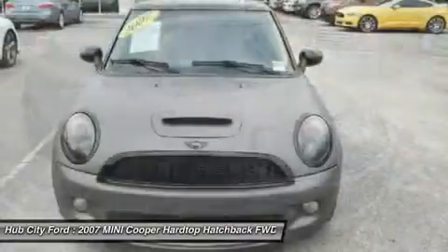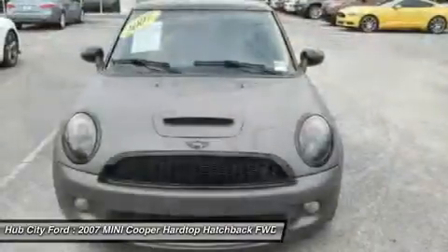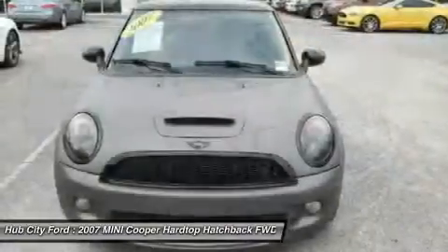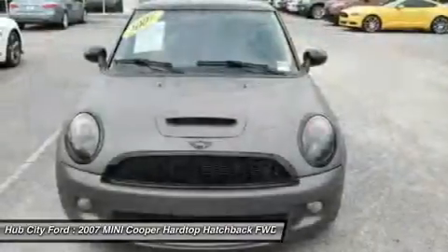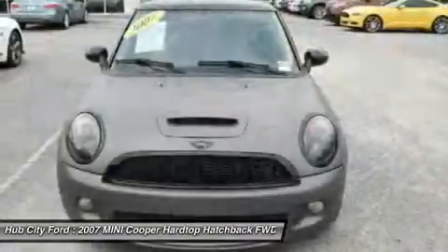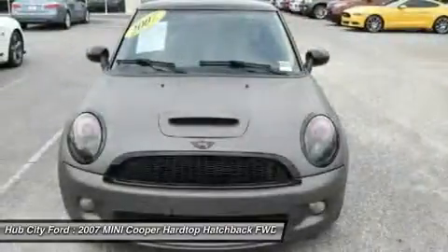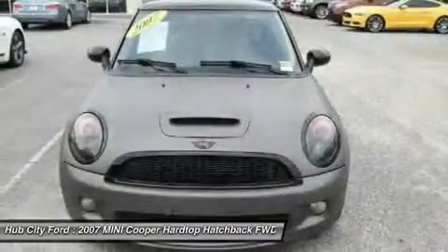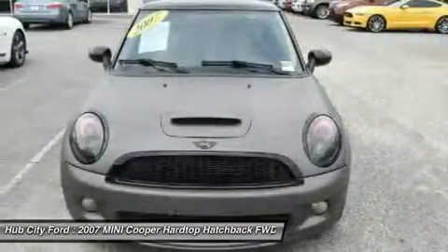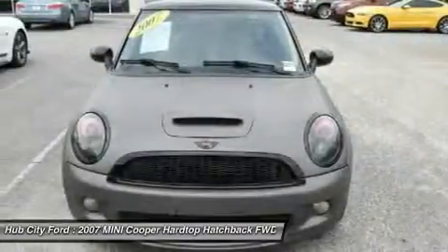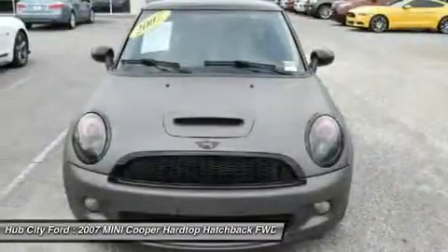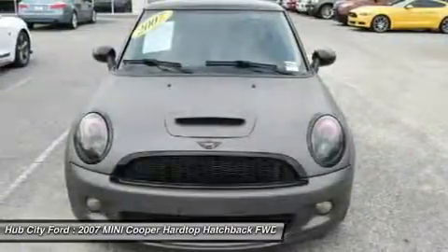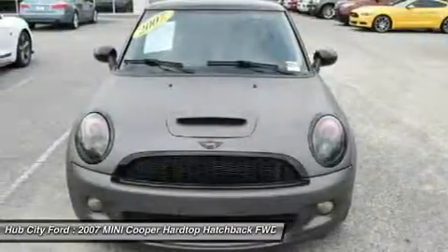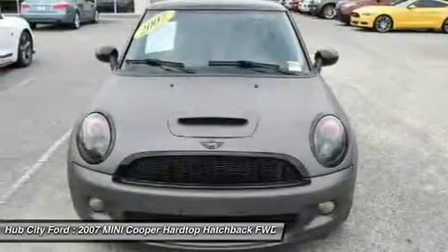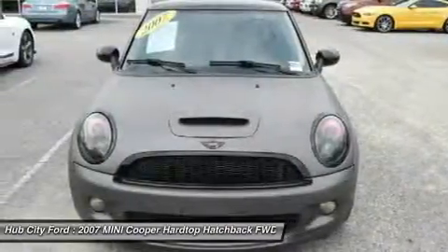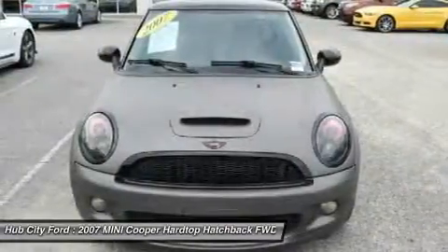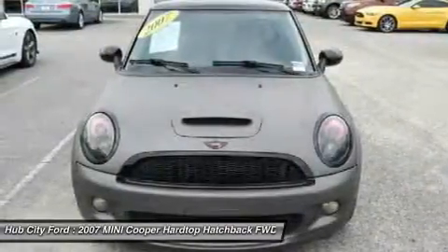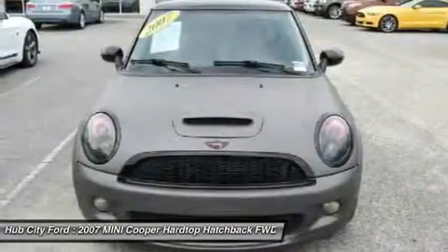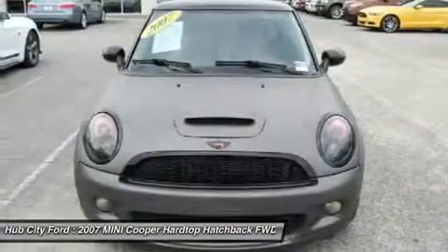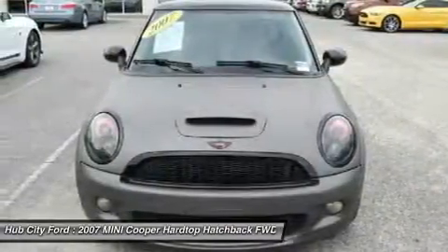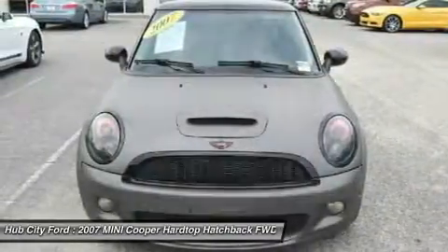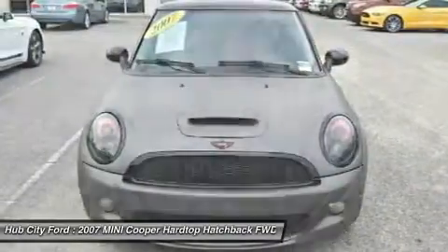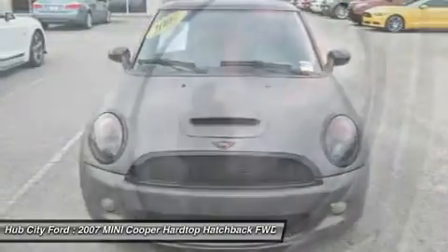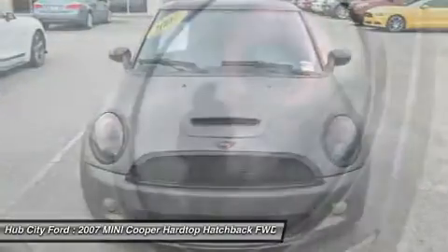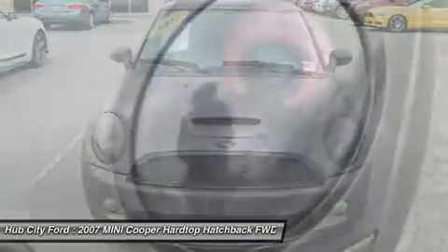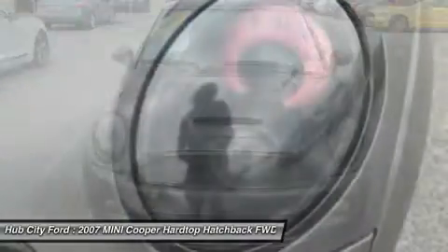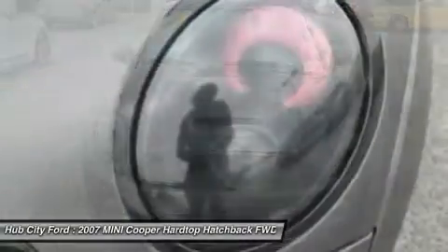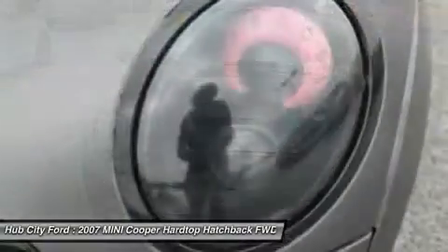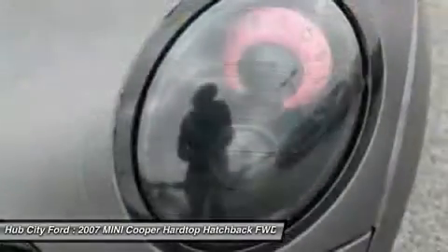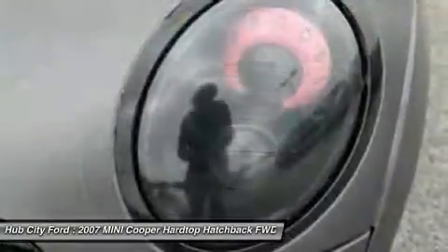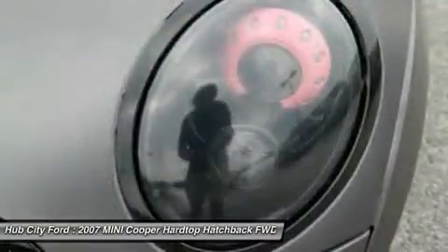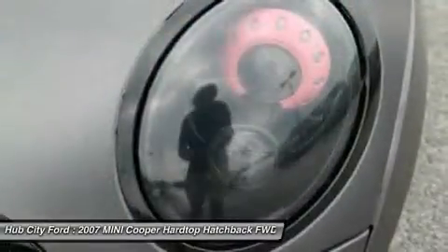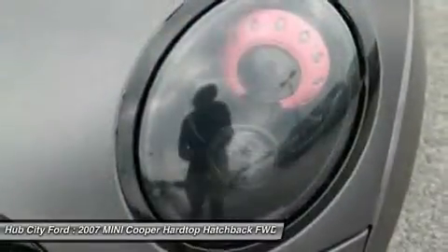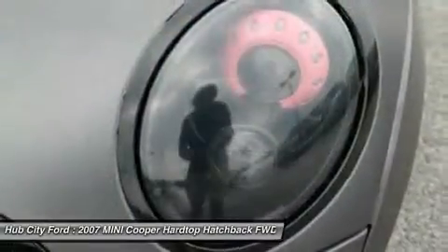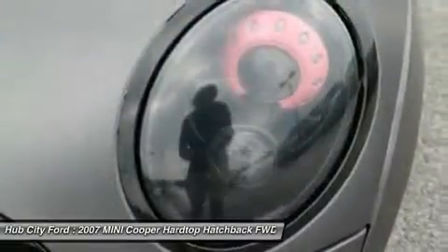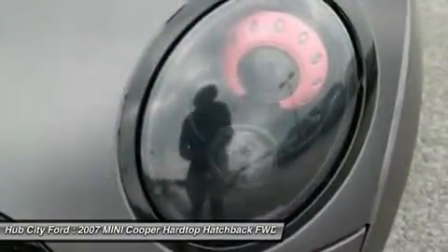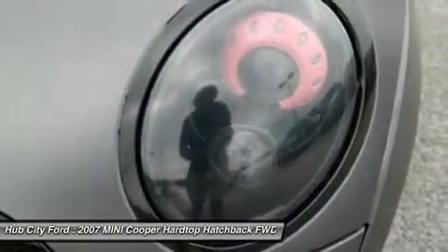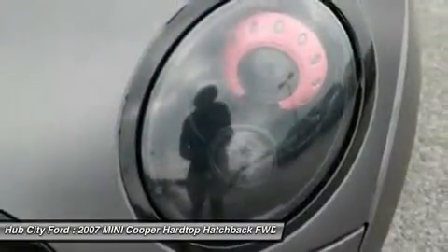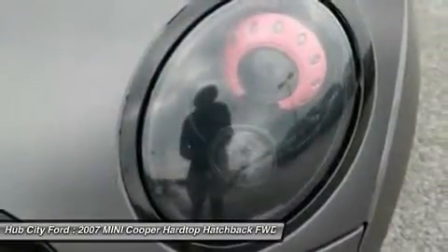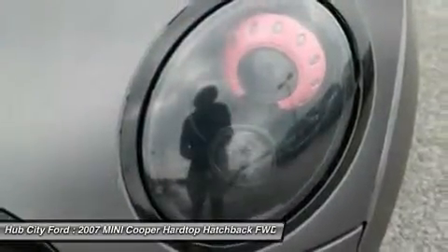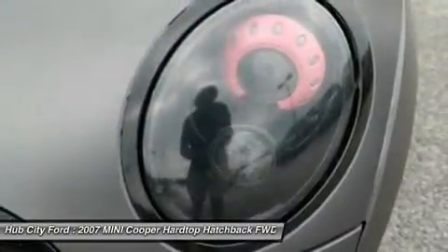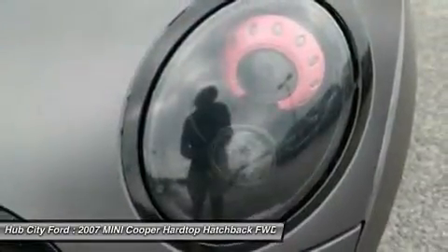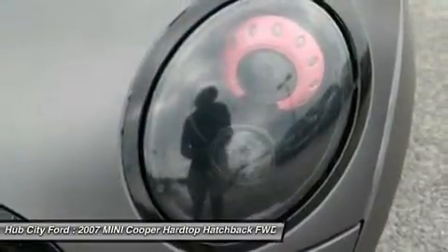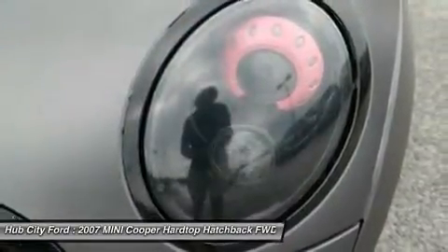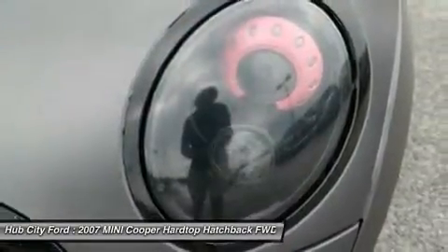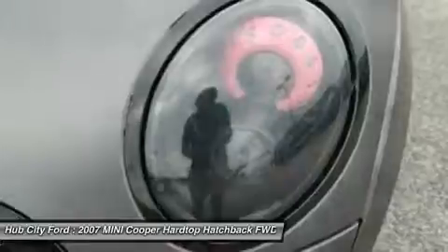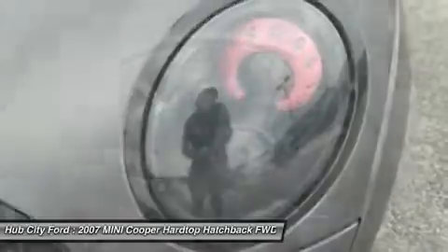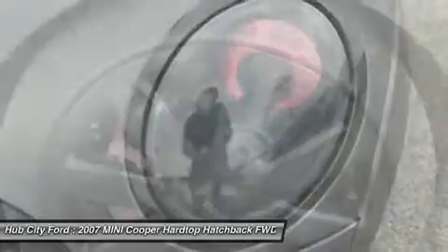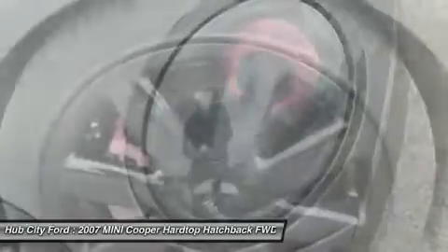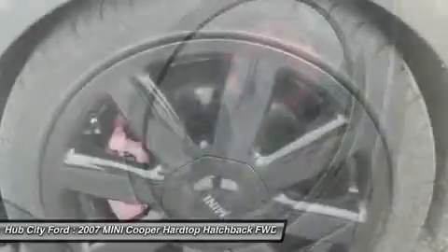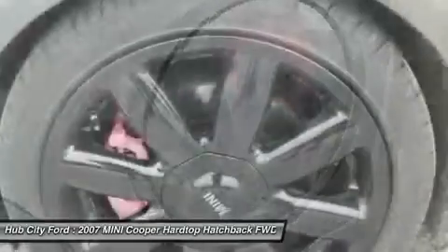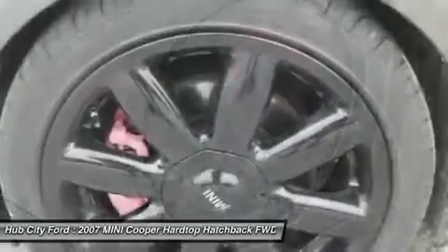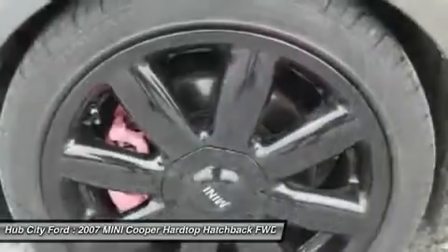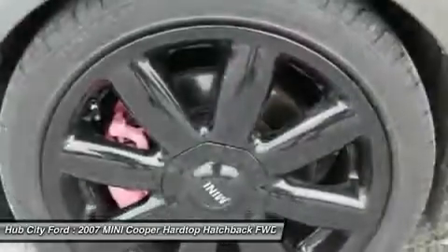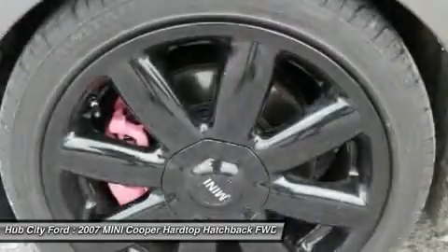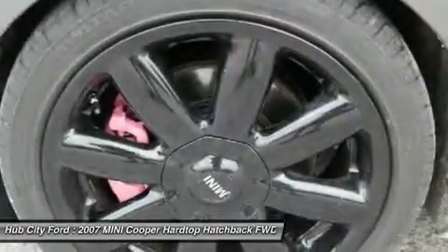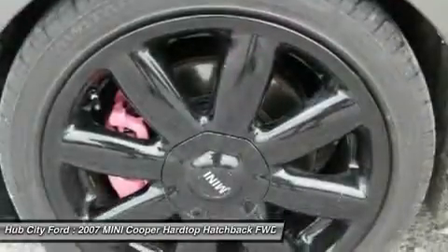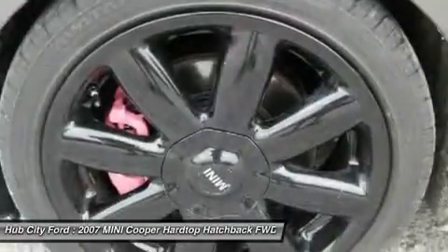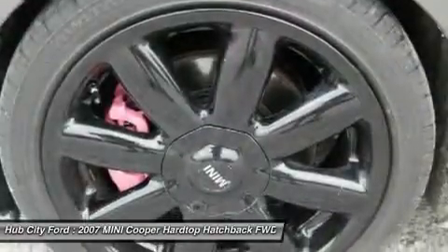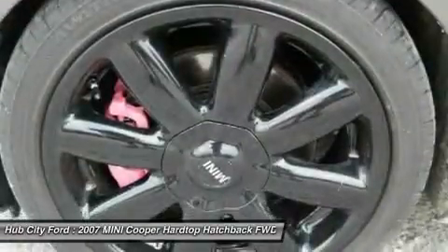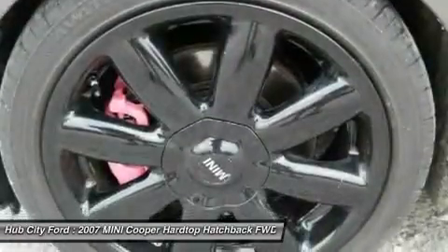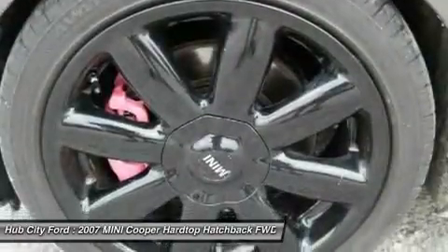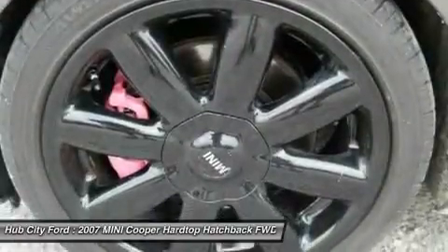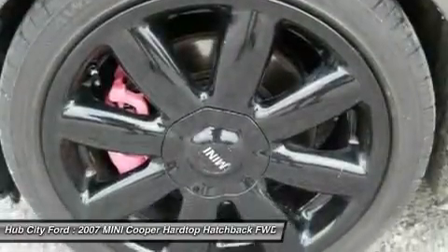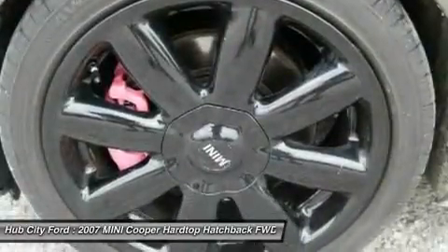Adjustable steering wheel, driver airbag, four-wheel disc brakes, aluminum wheels. Come take a test drive today.